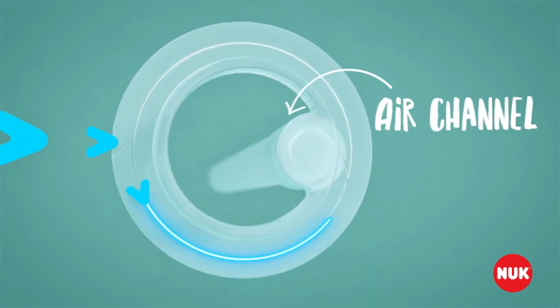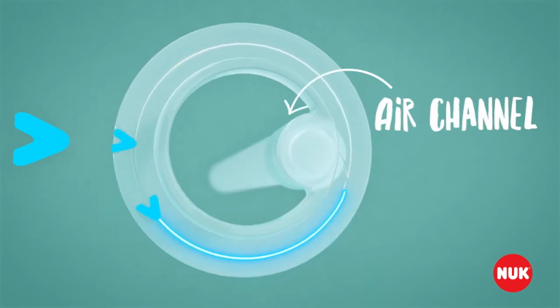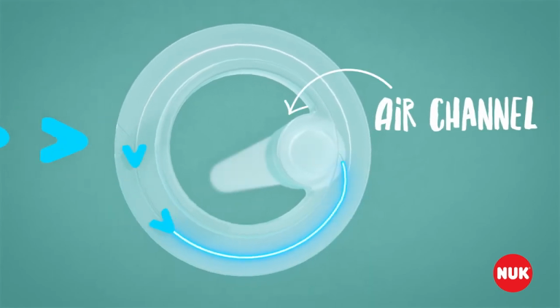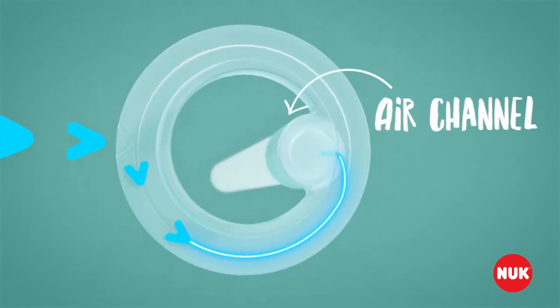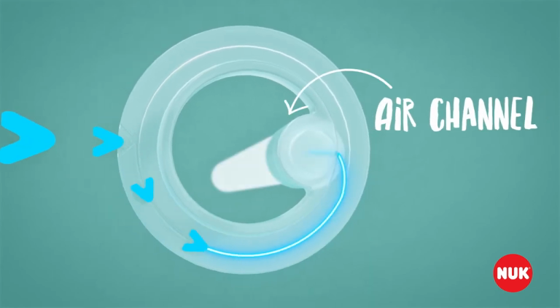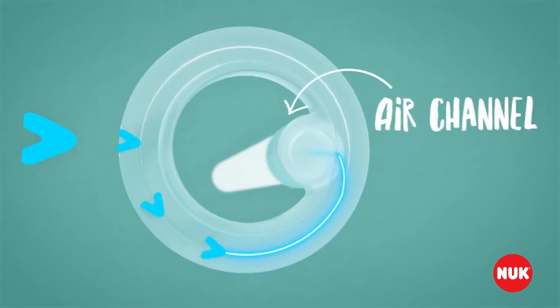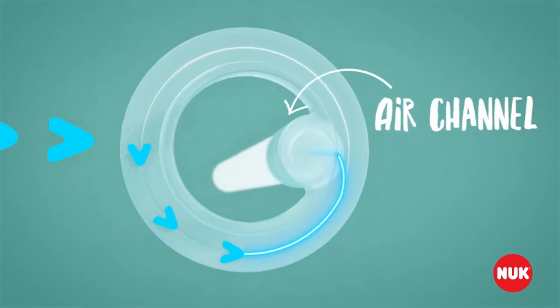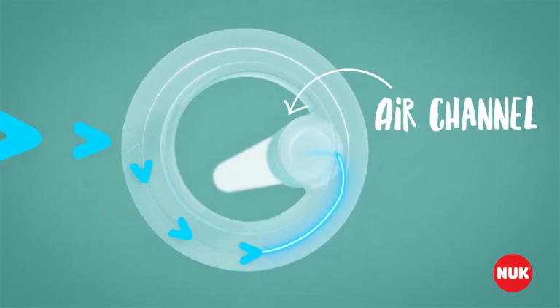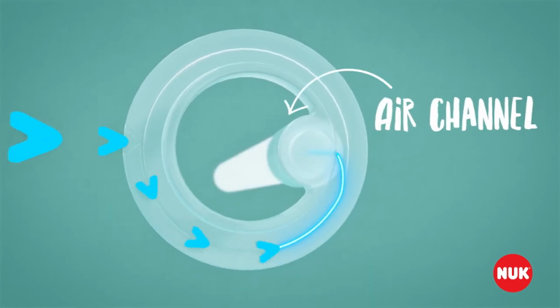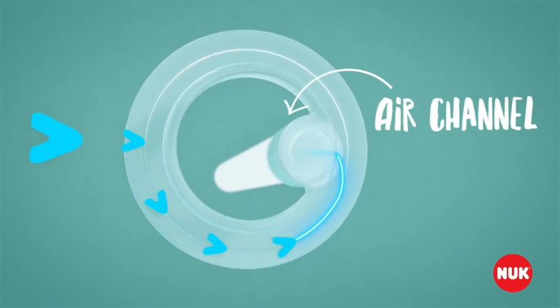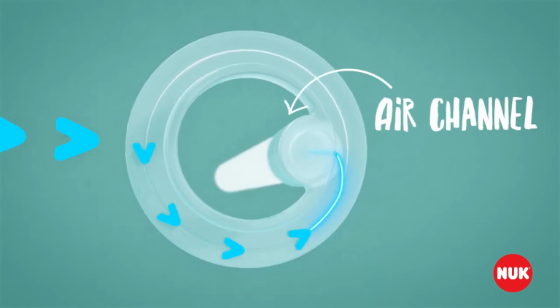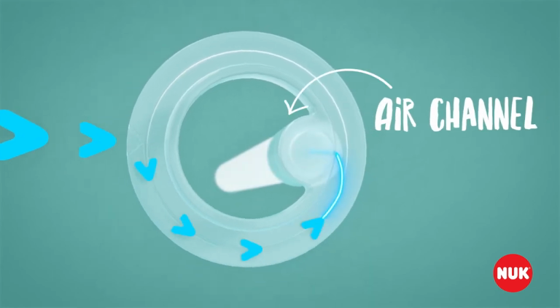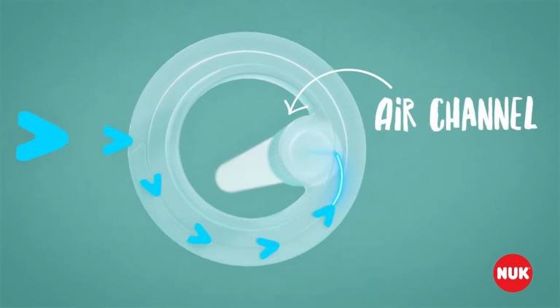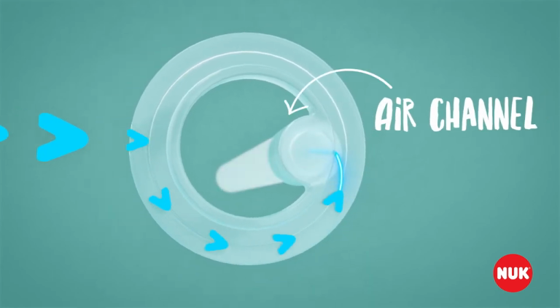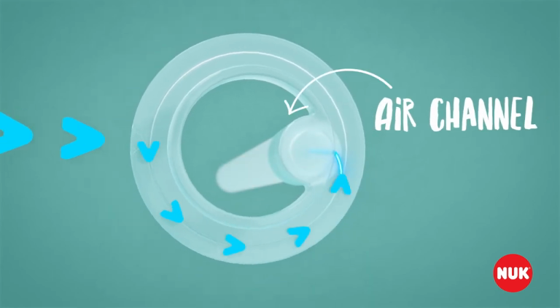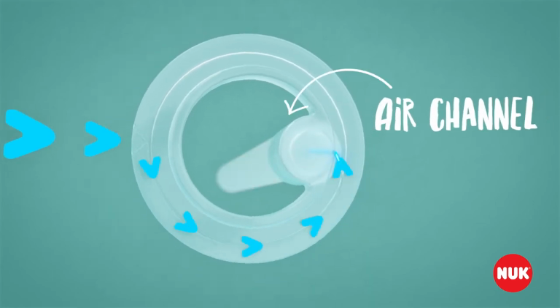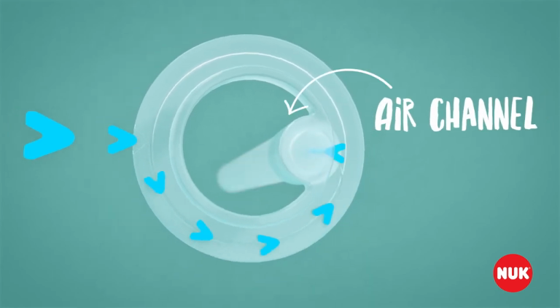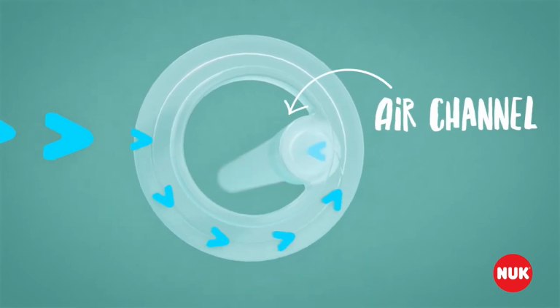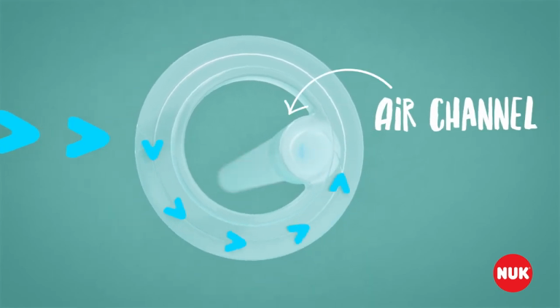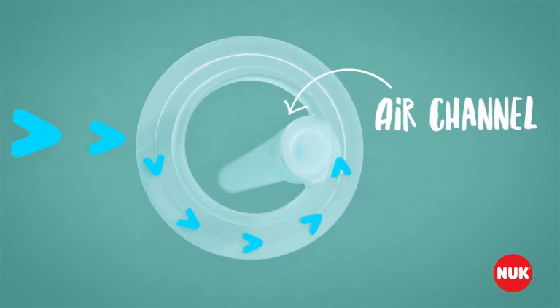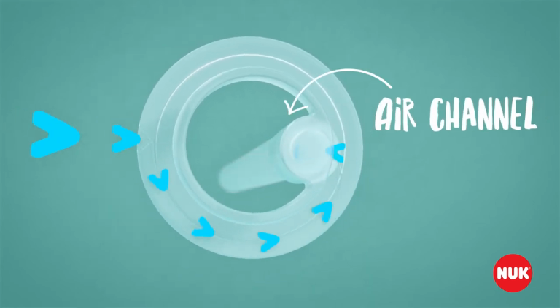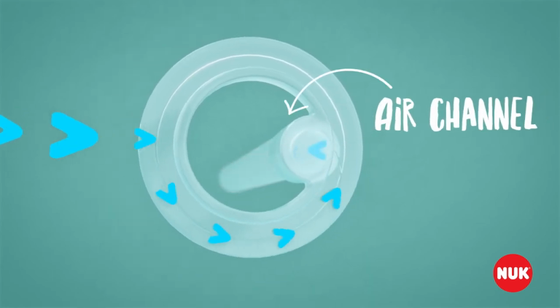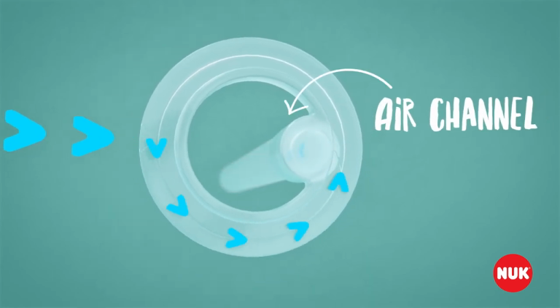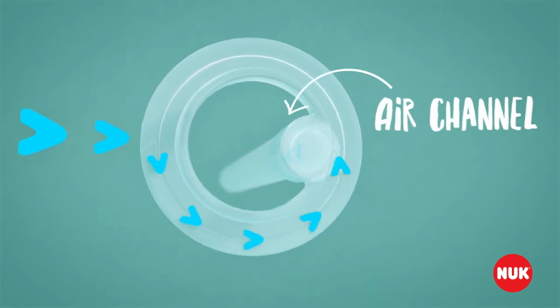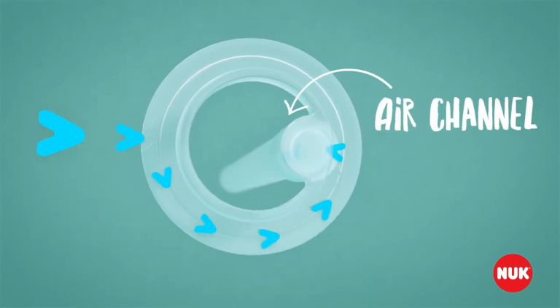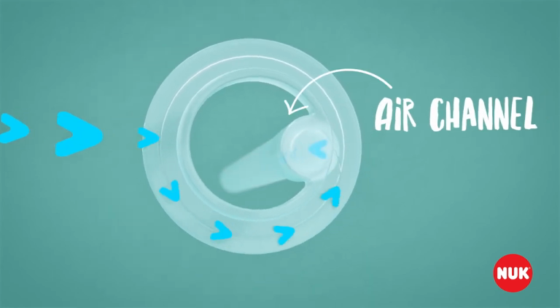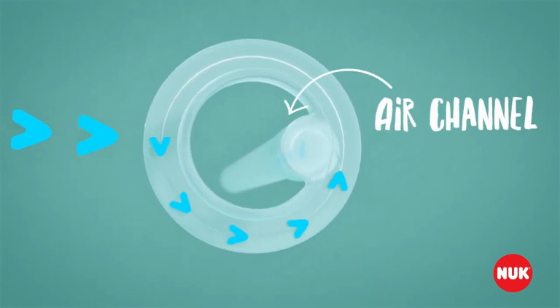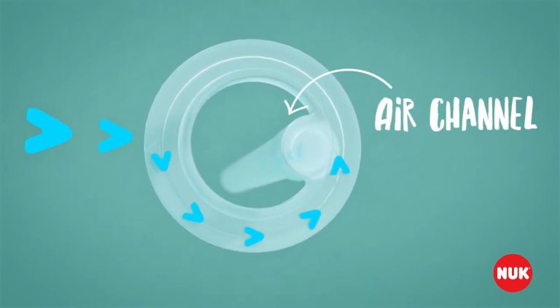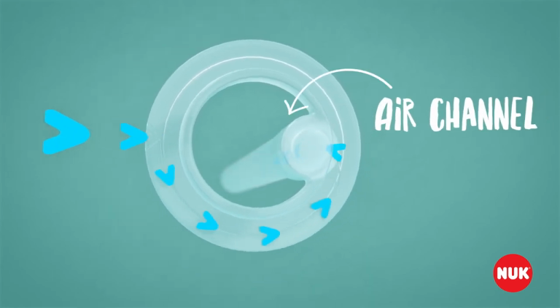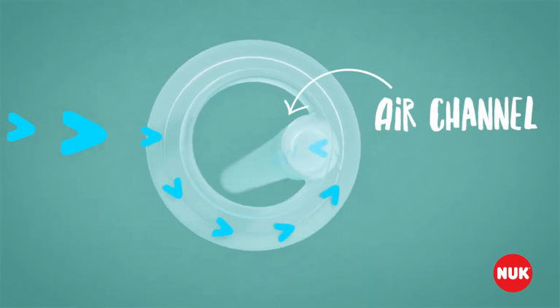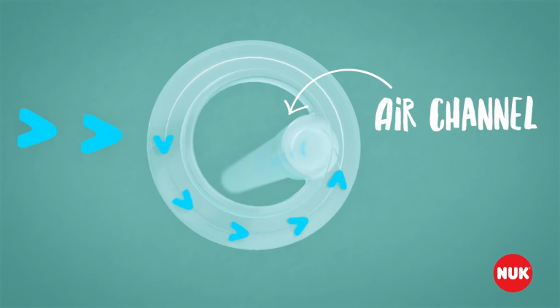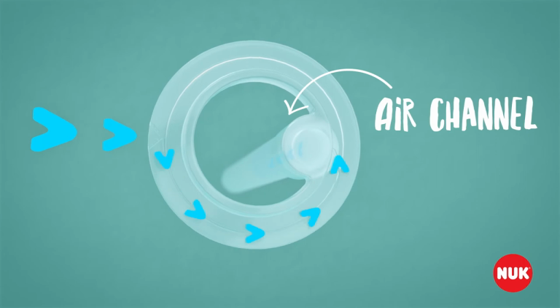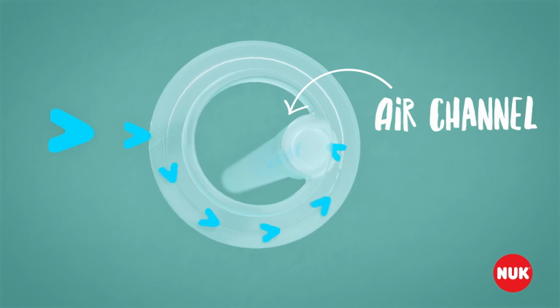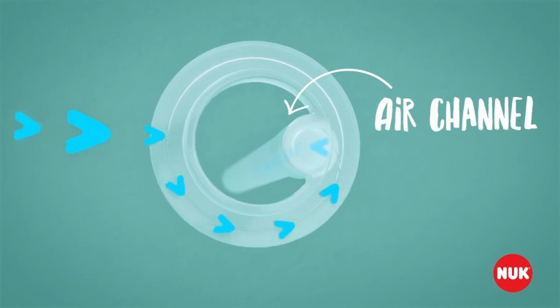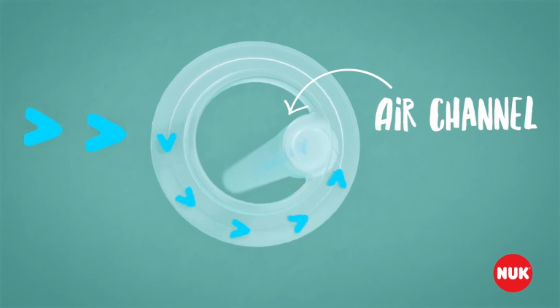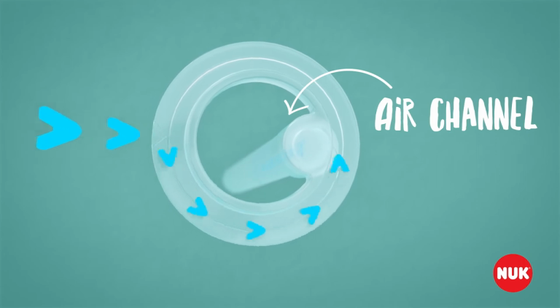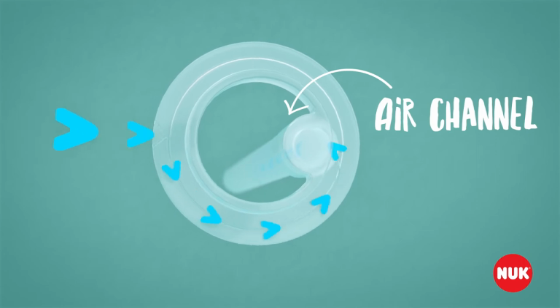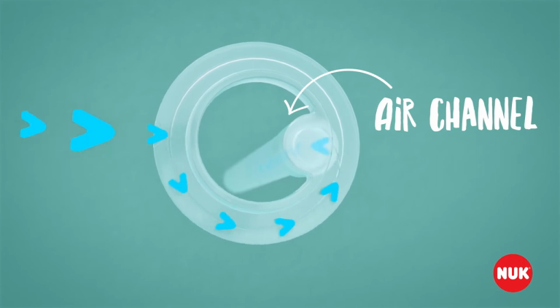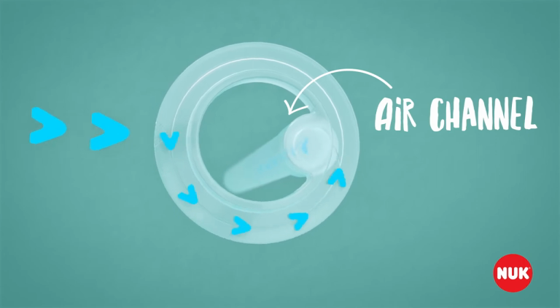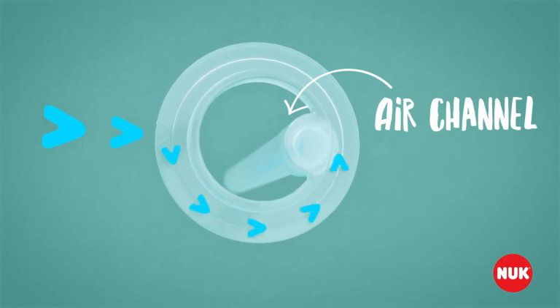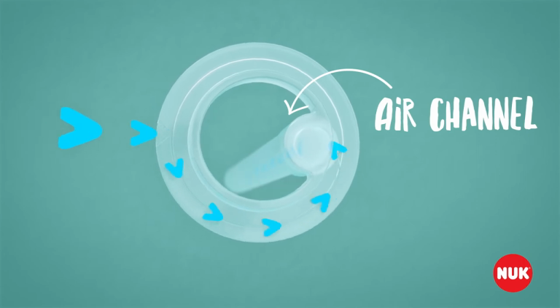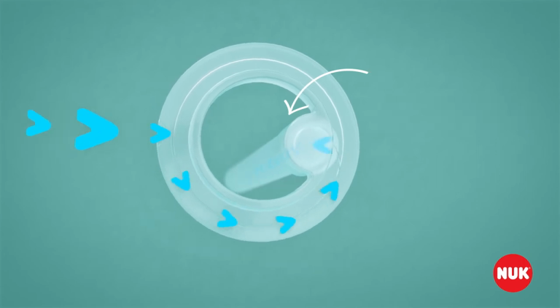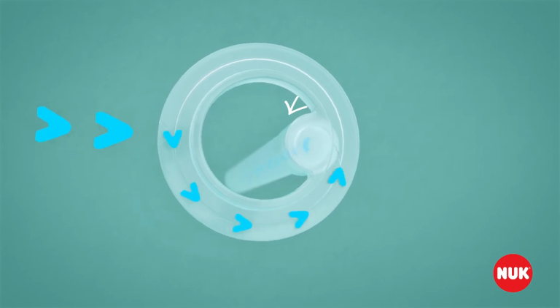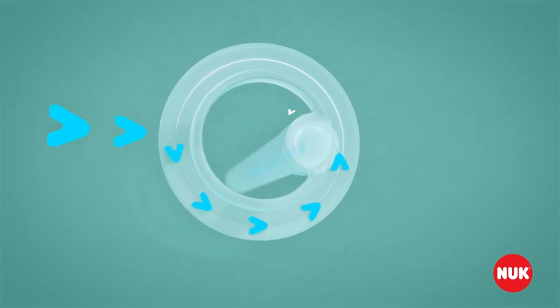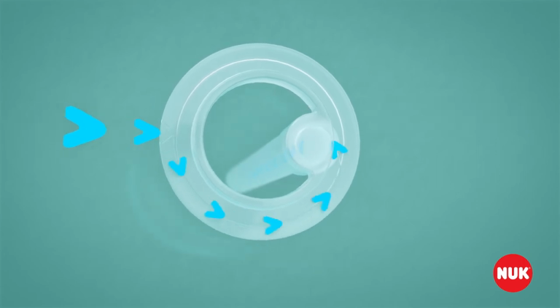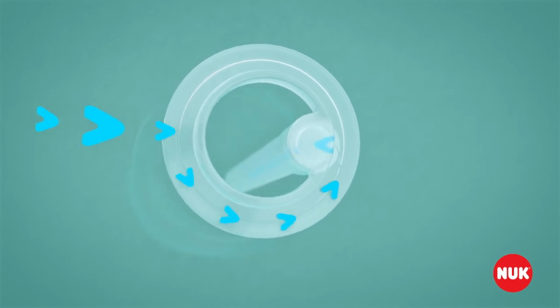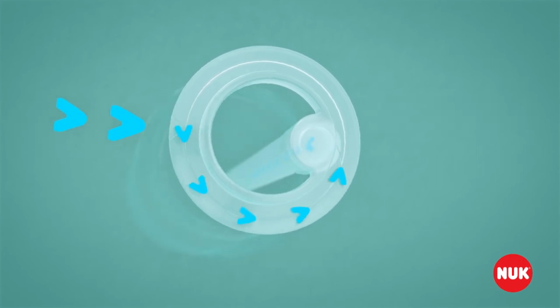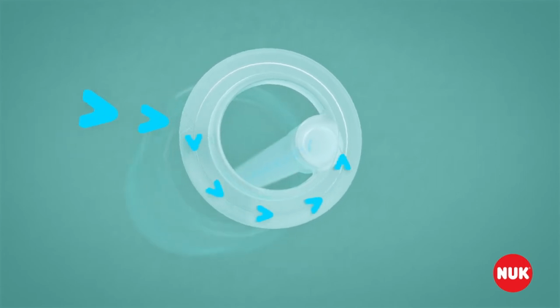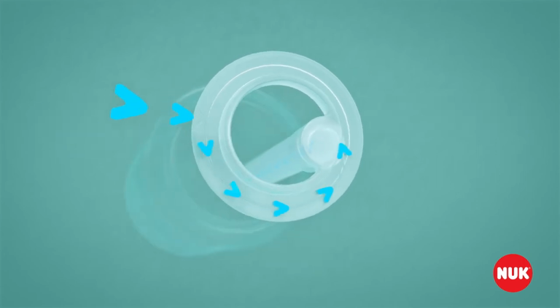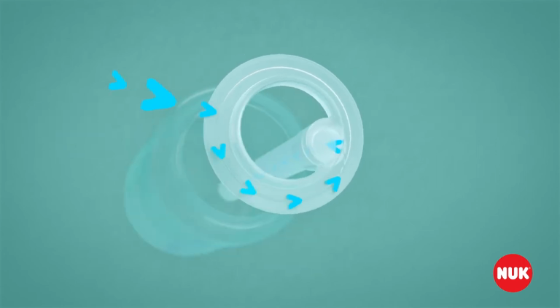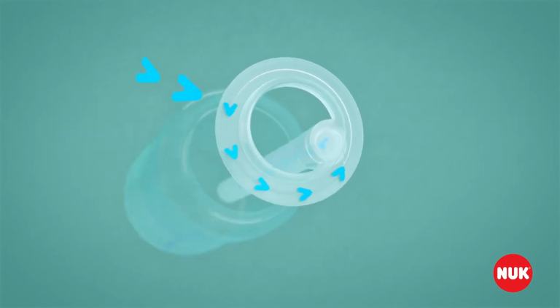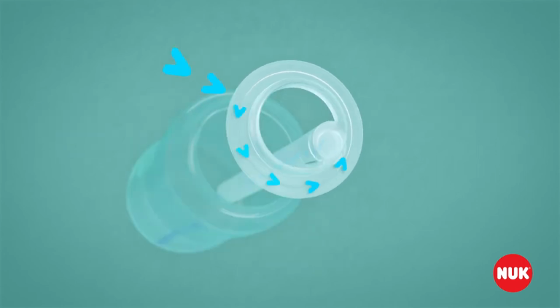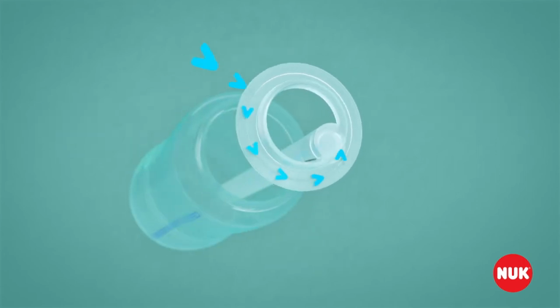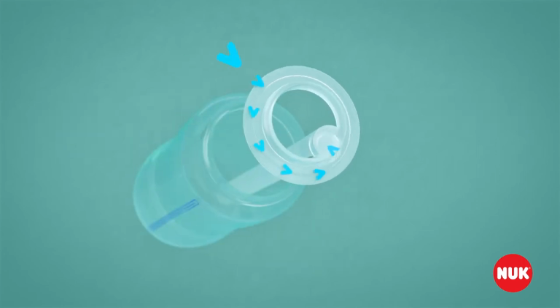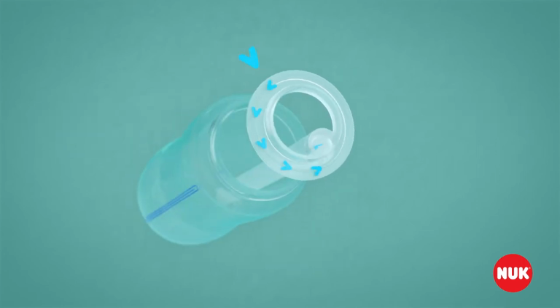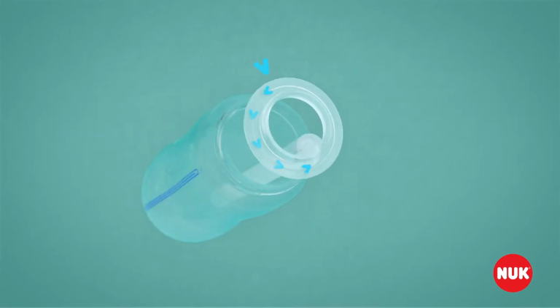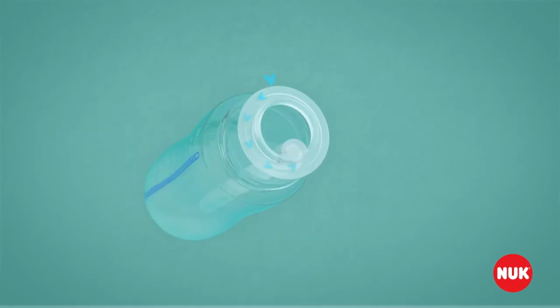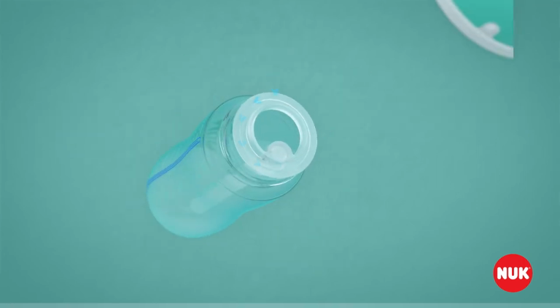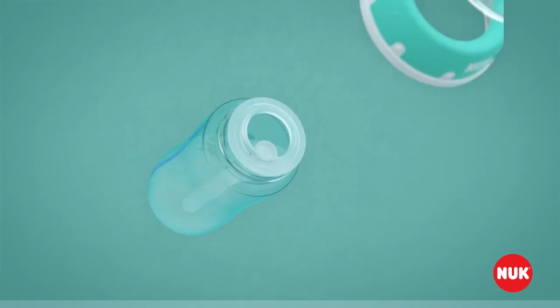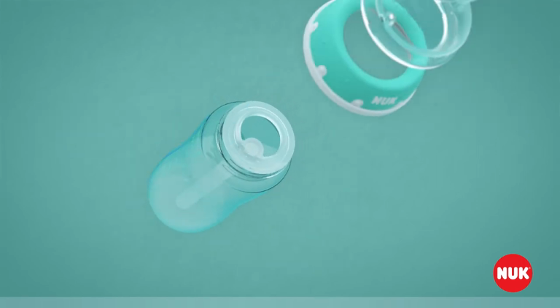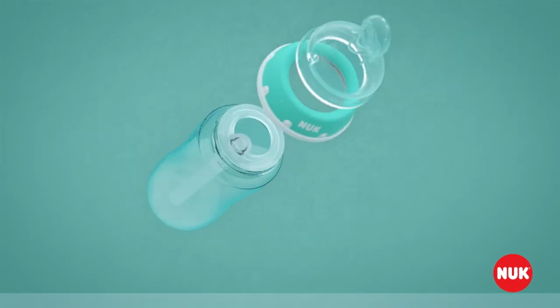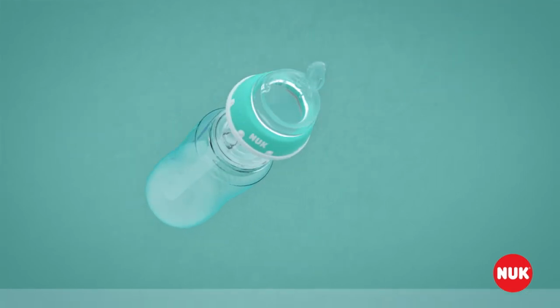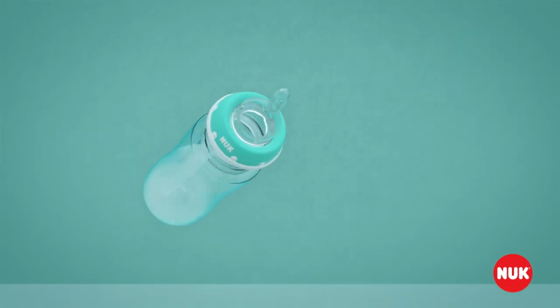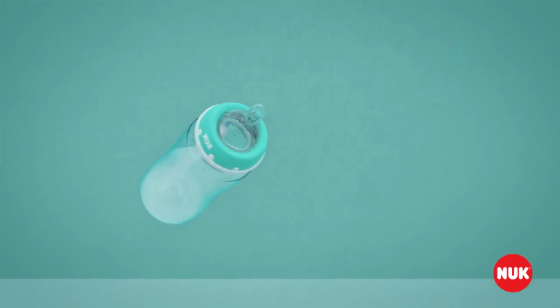The integrated air channel directs the air from the valve directly to the bottom of the bottle, without air bubbles coming into contact with the milk.